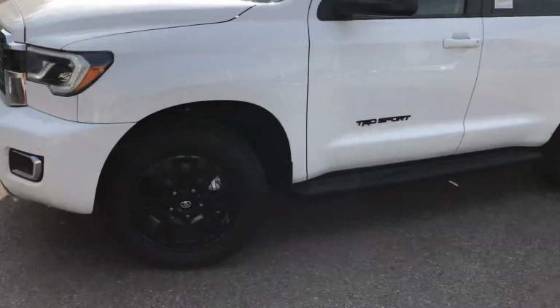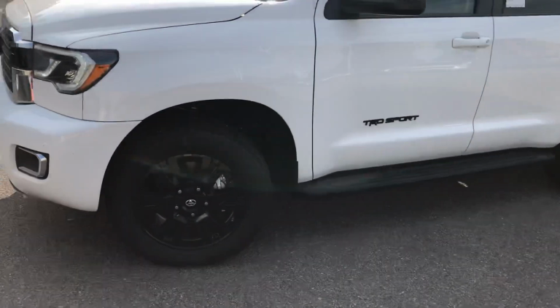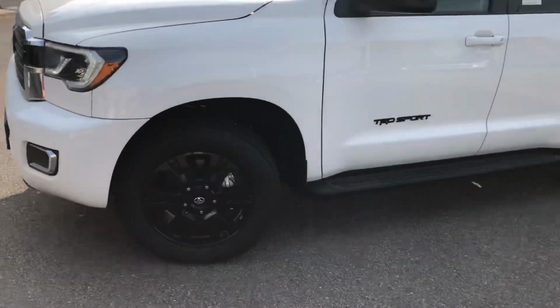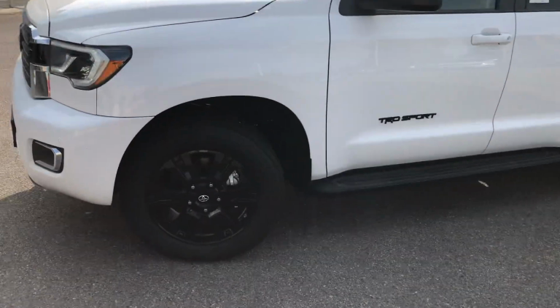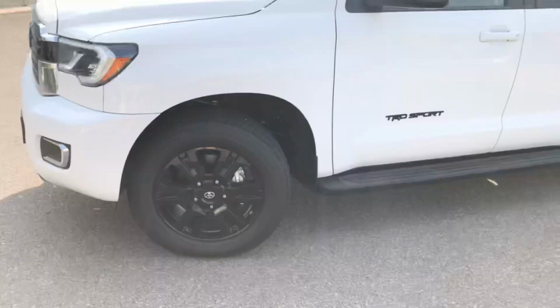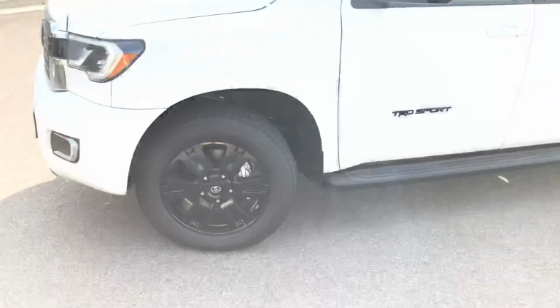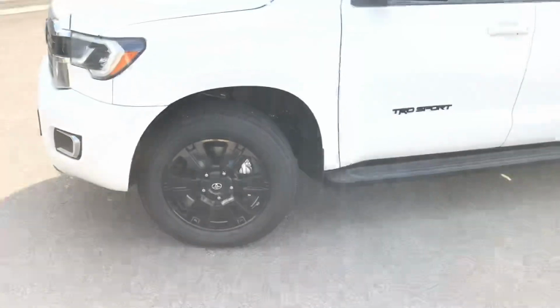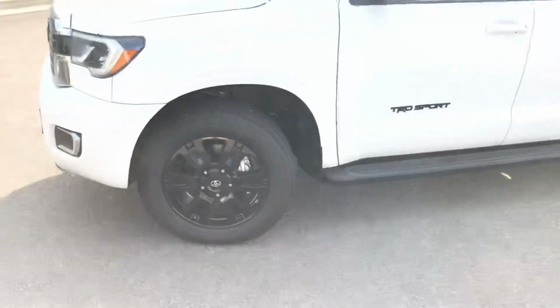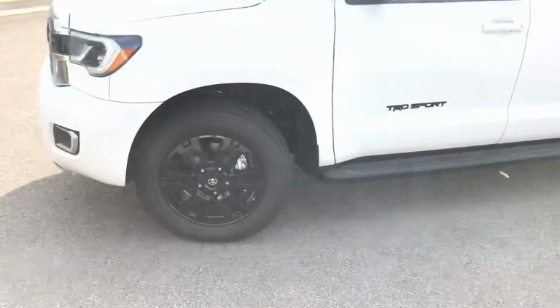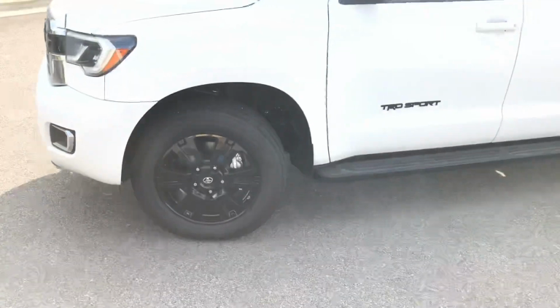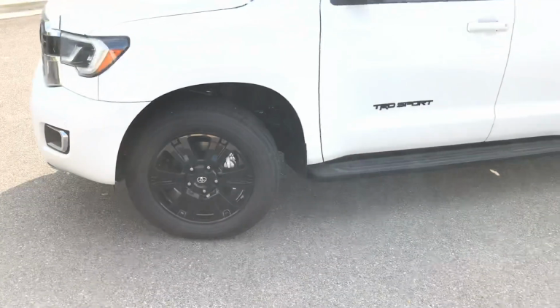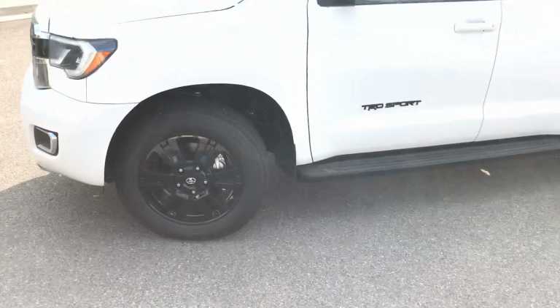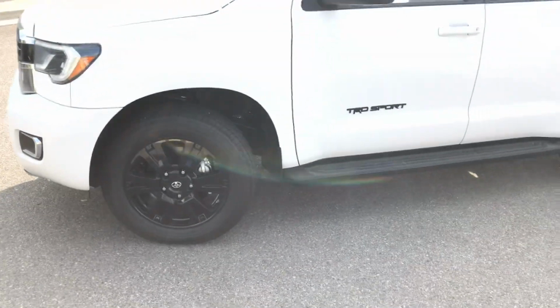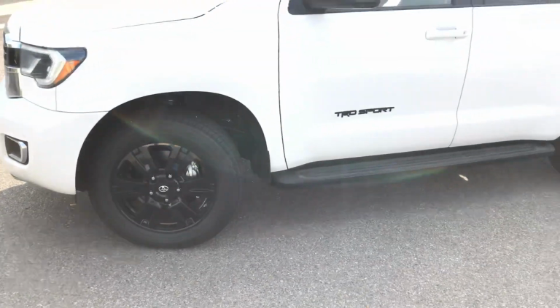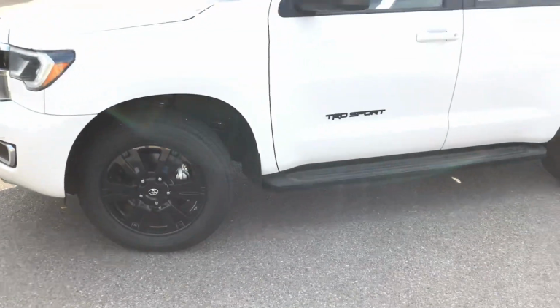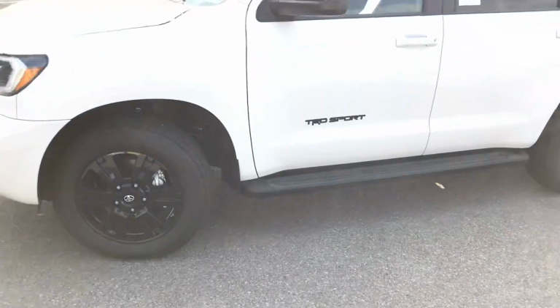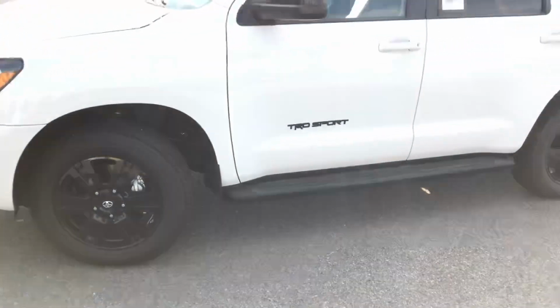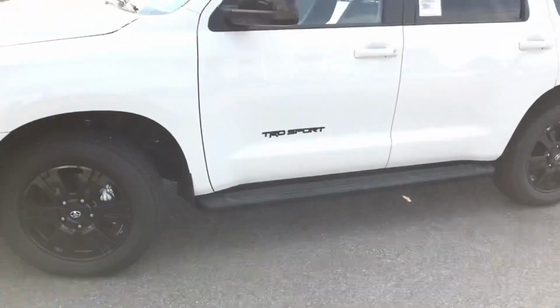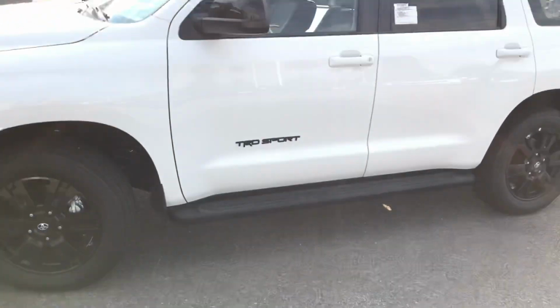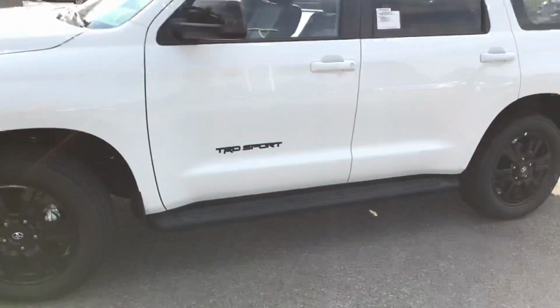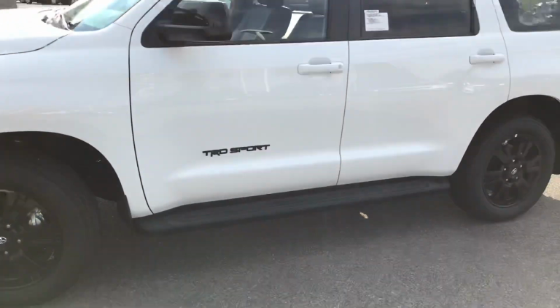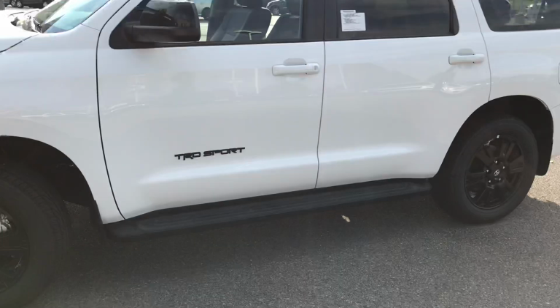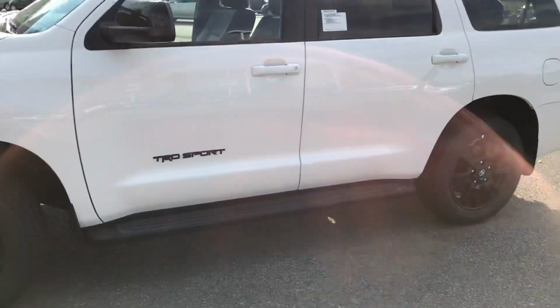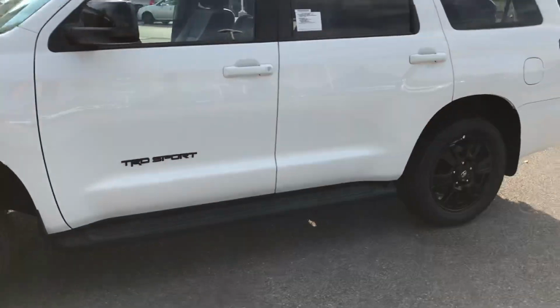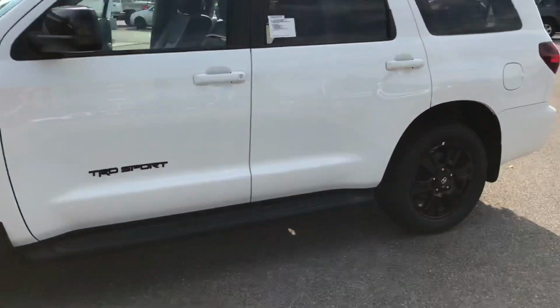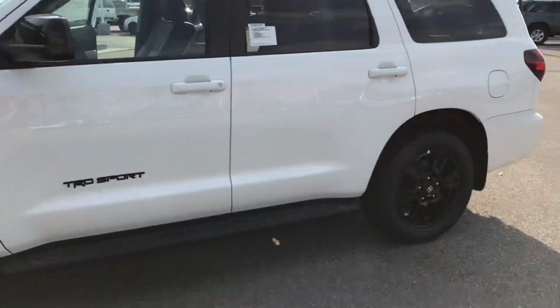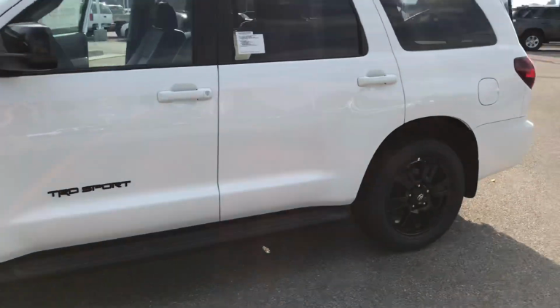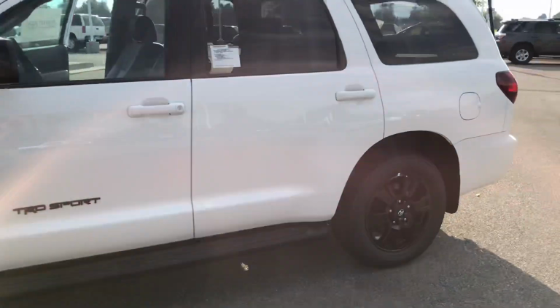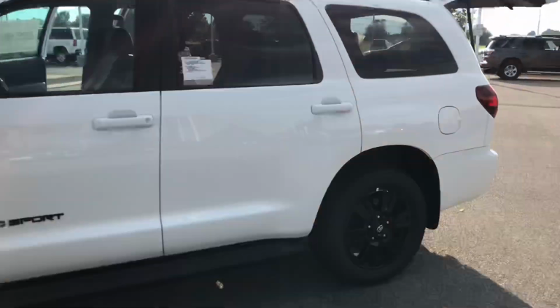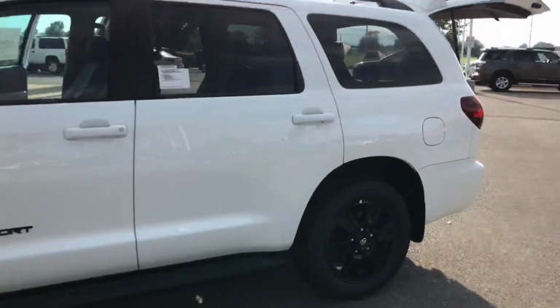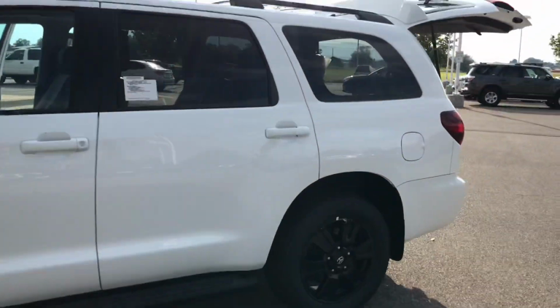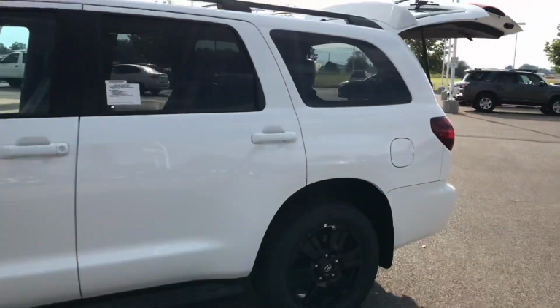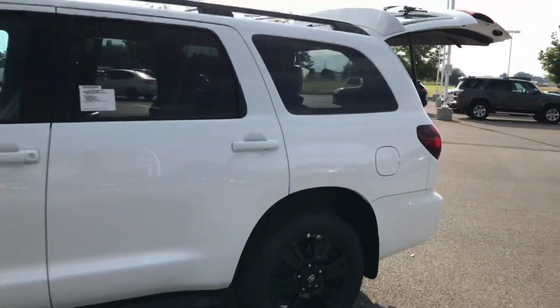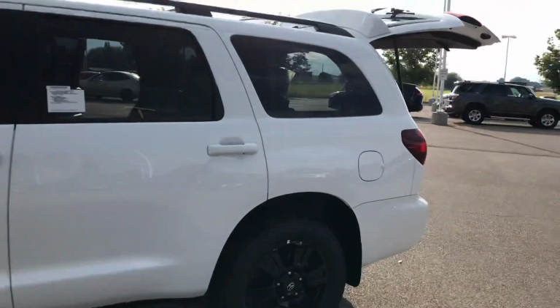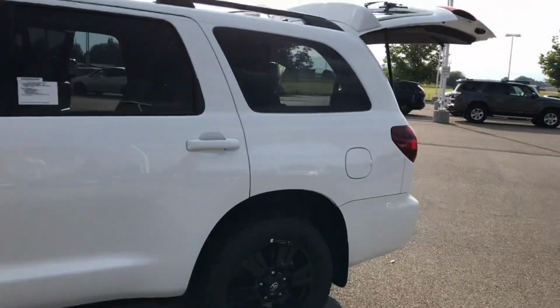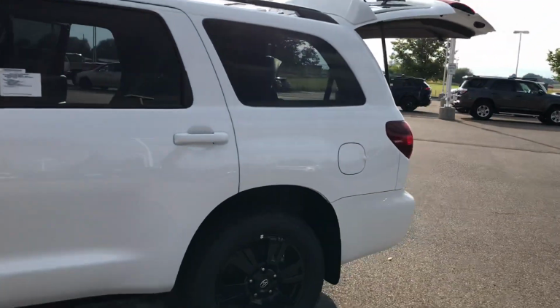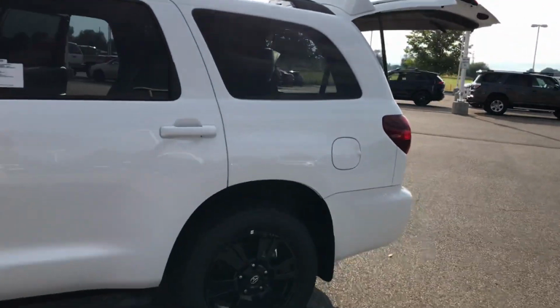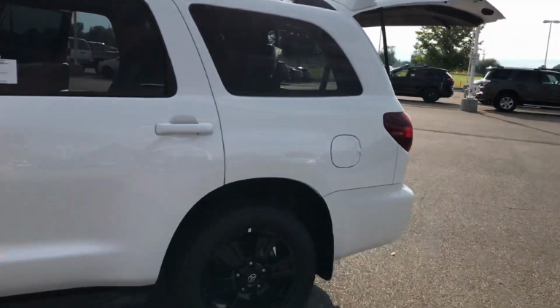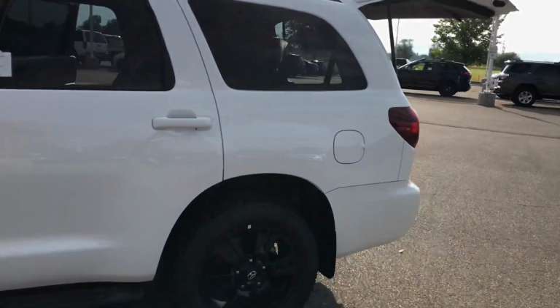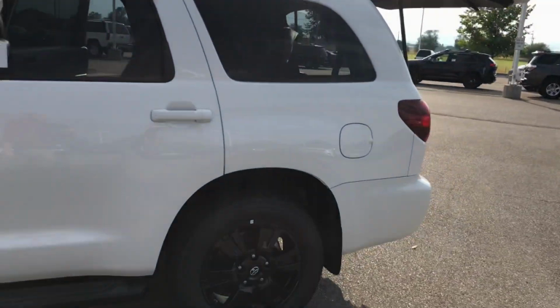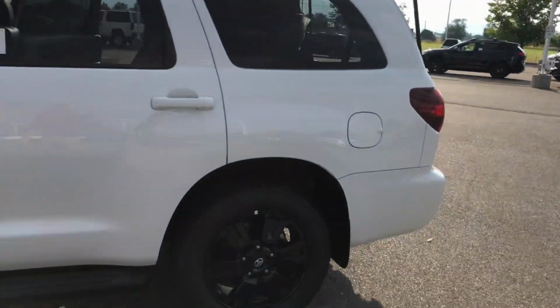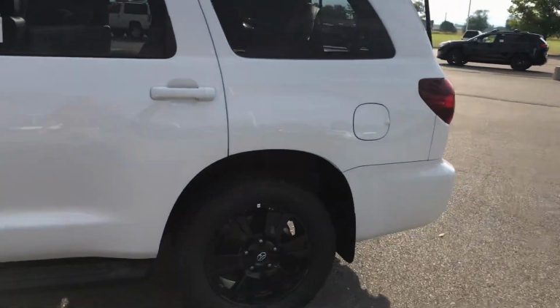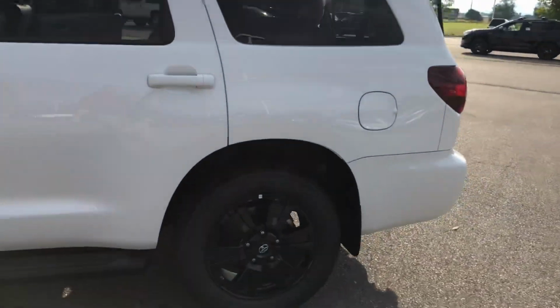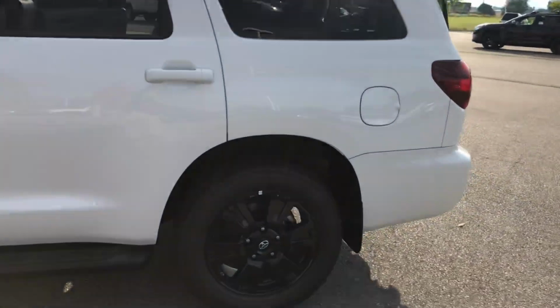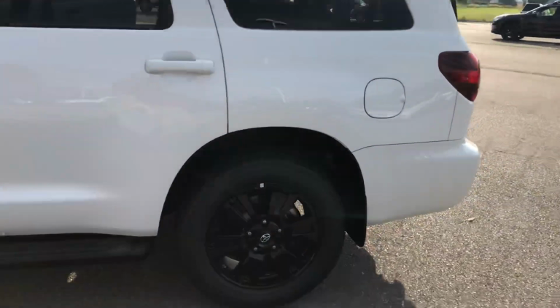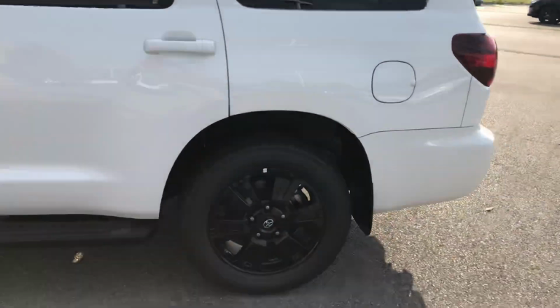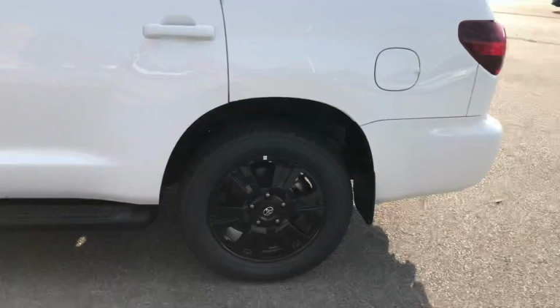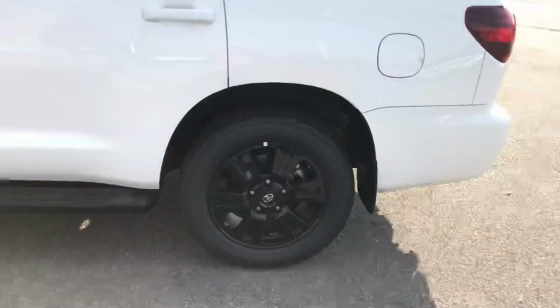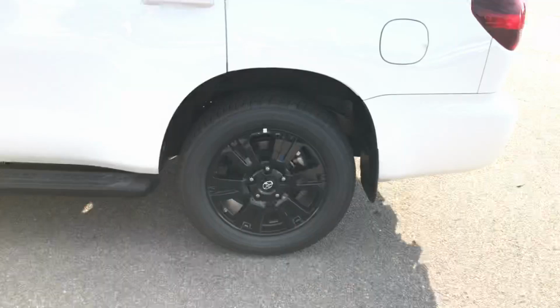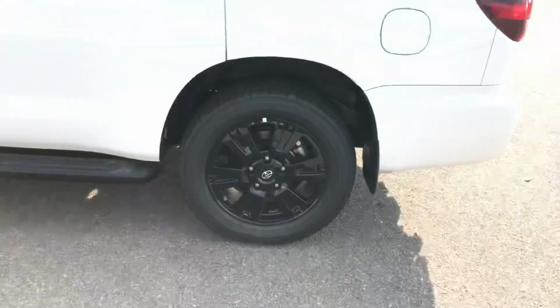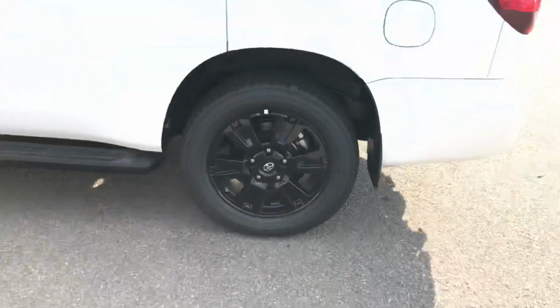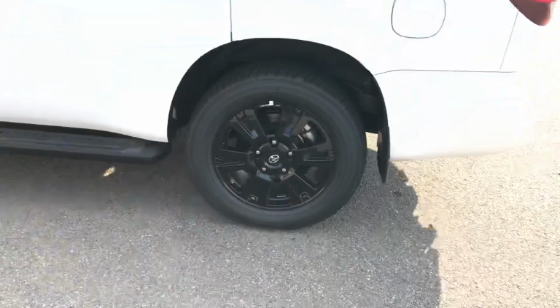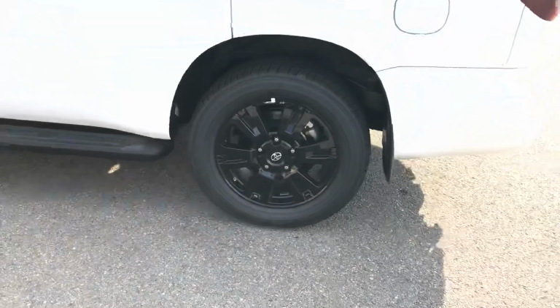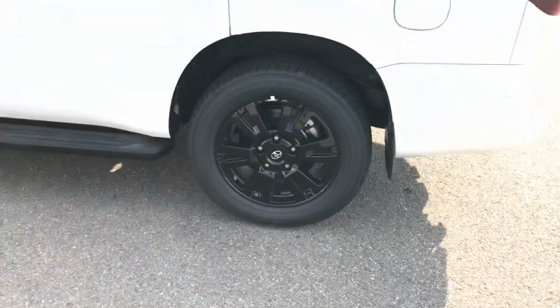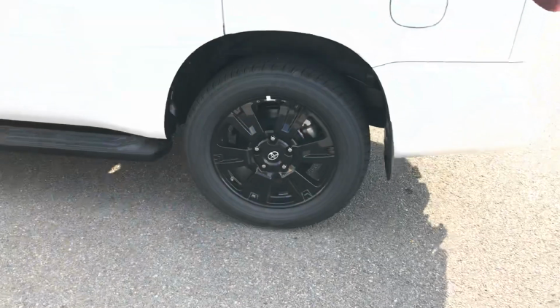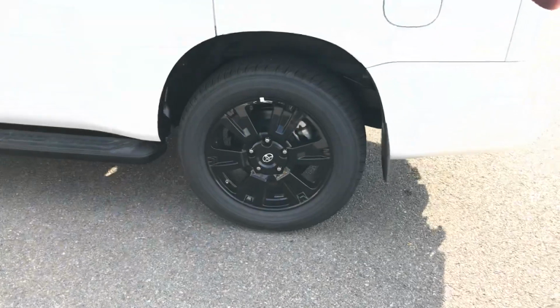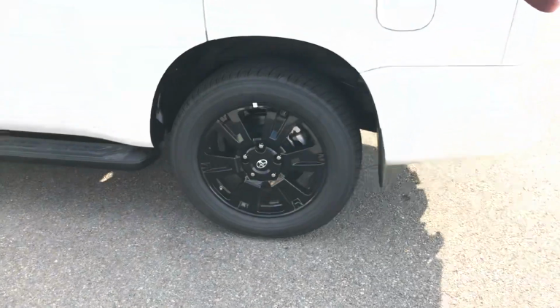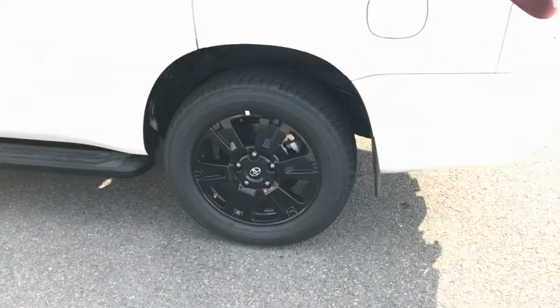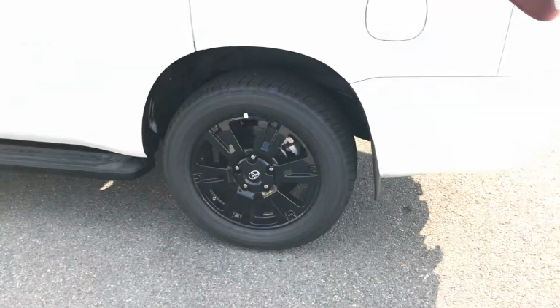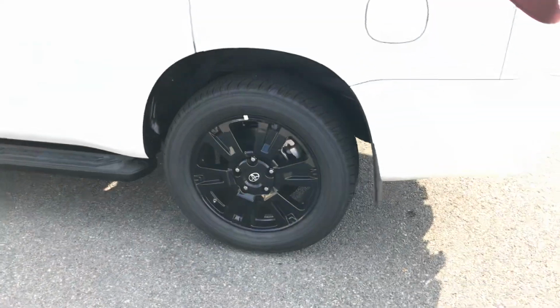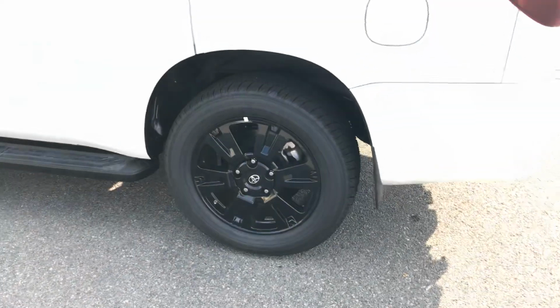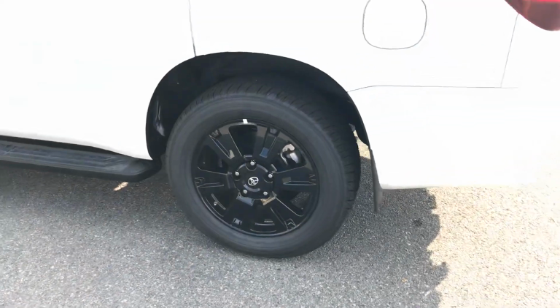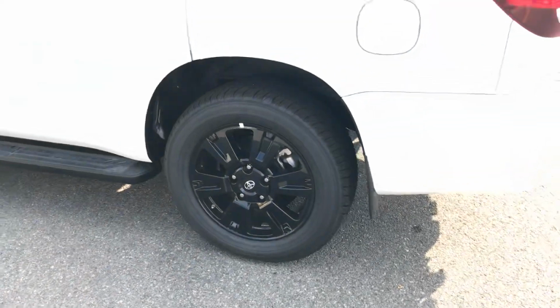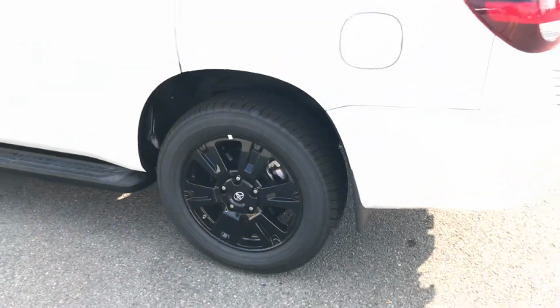Looks very good with those blacked out packages and blacked out wheels. It'll have the same wheels as the Limited and the Platinum, just all blacked out like that.